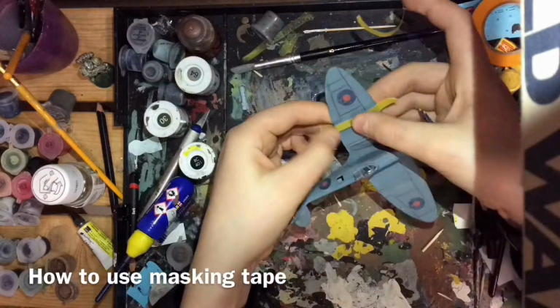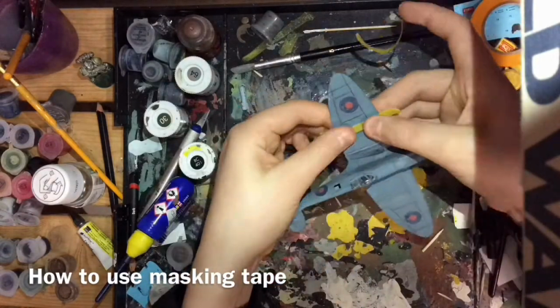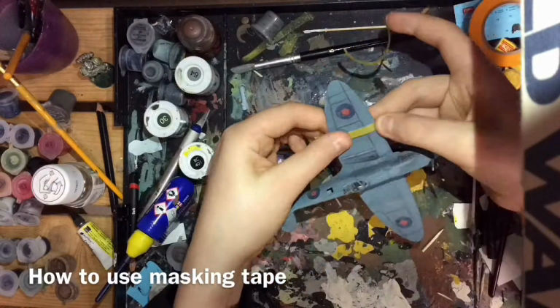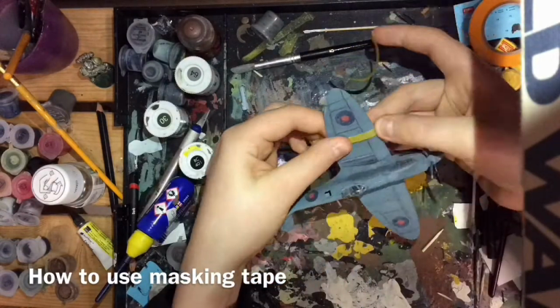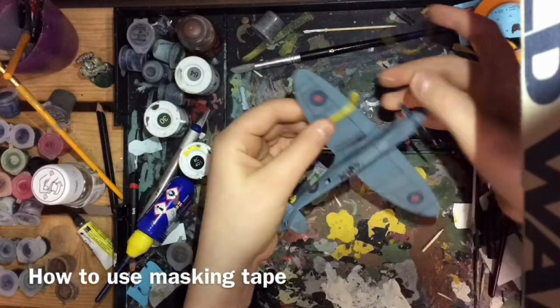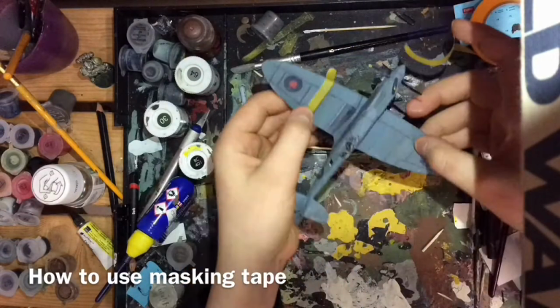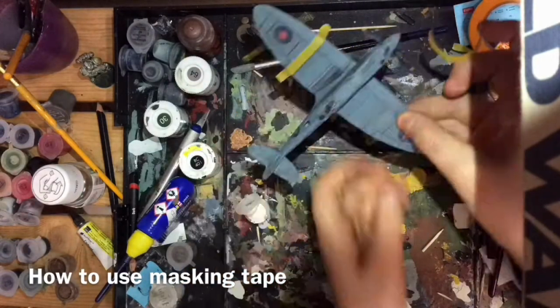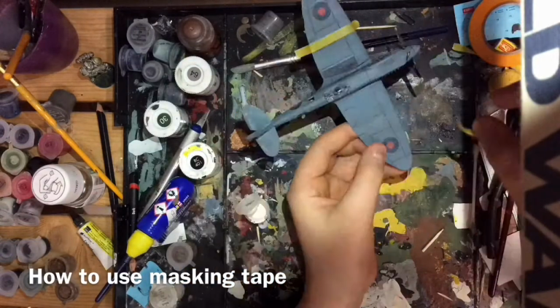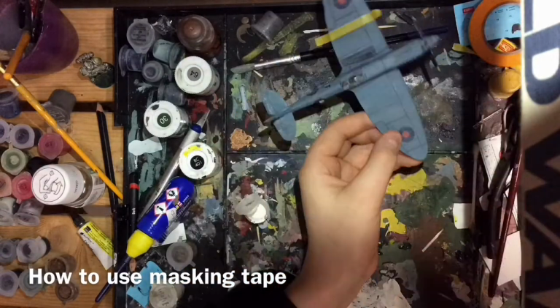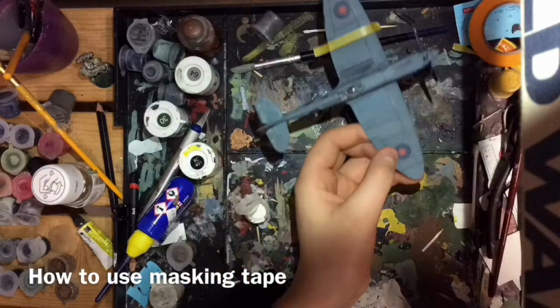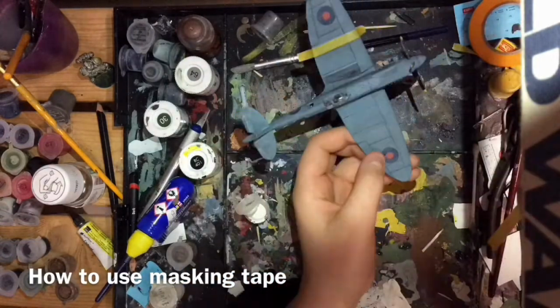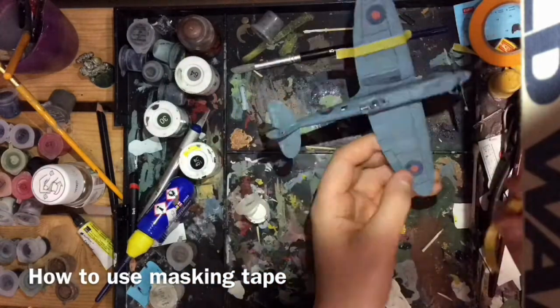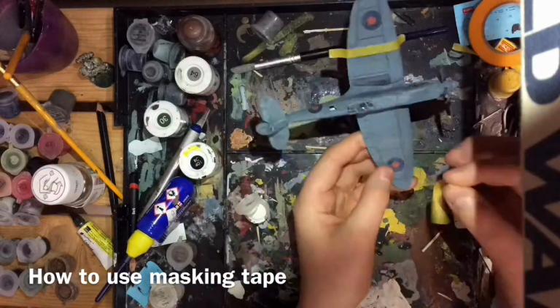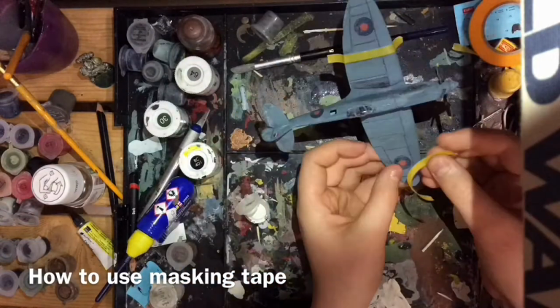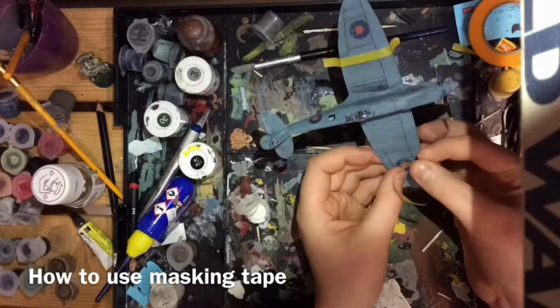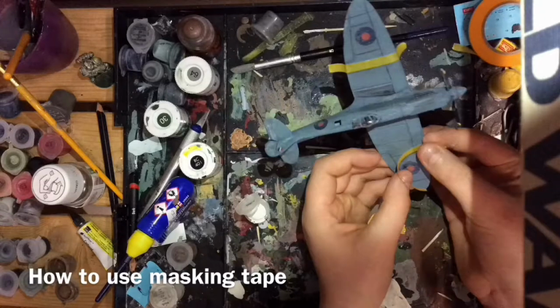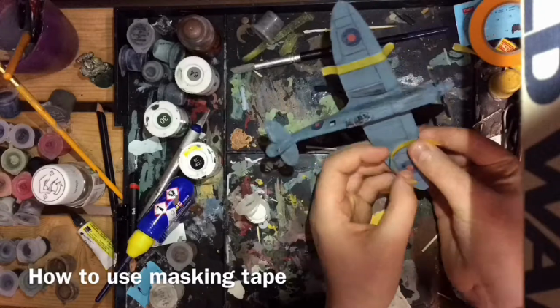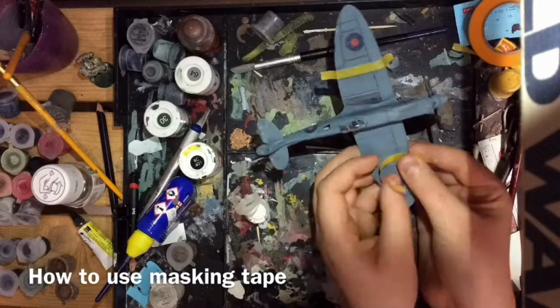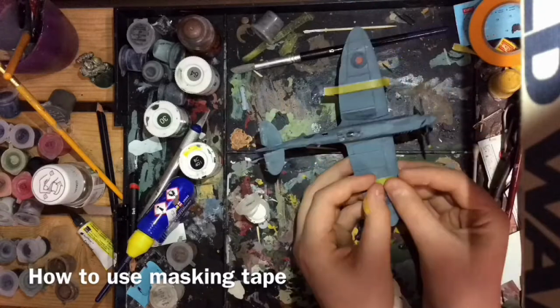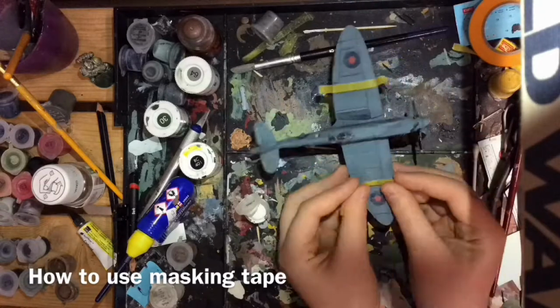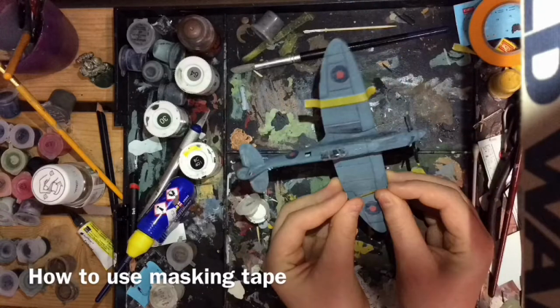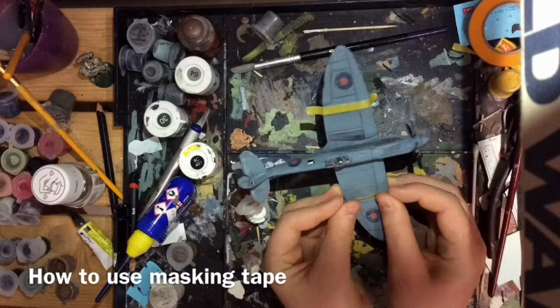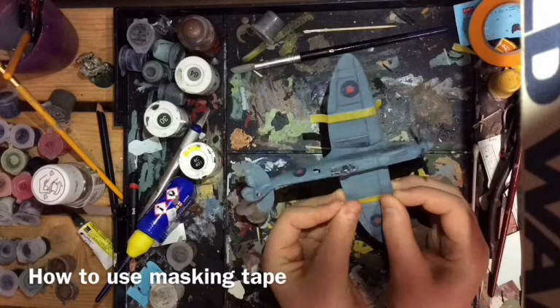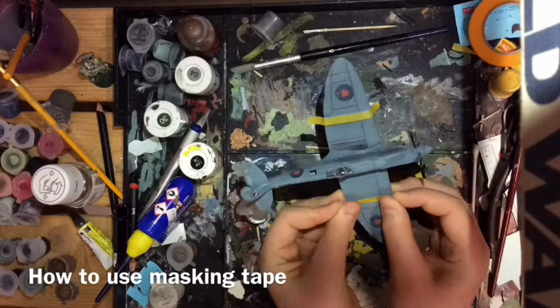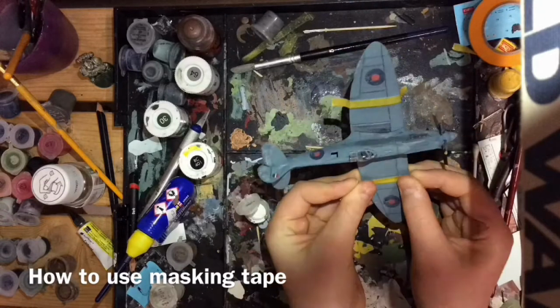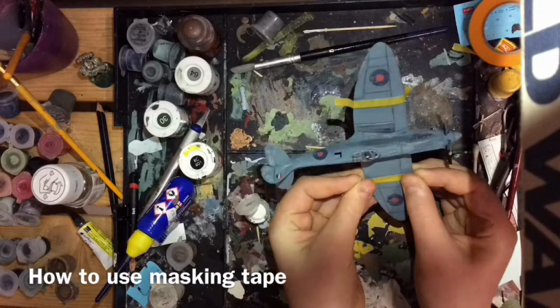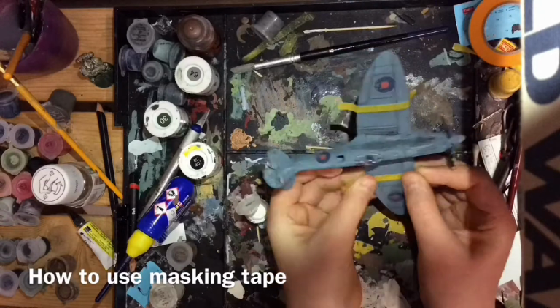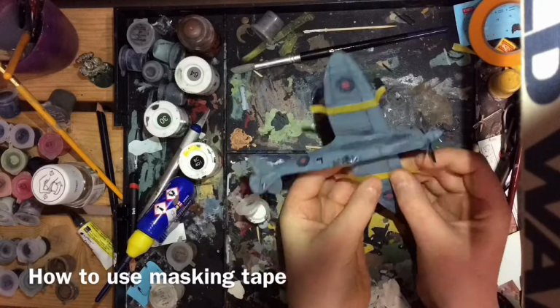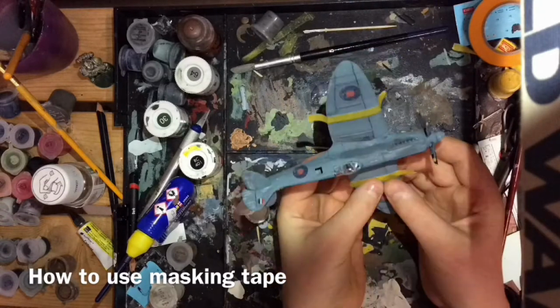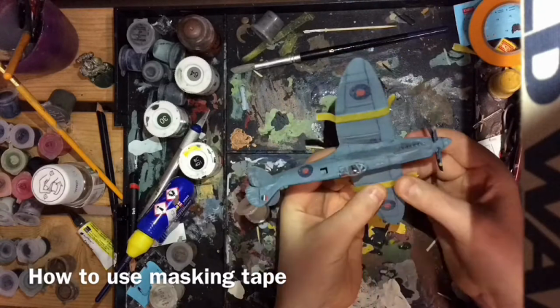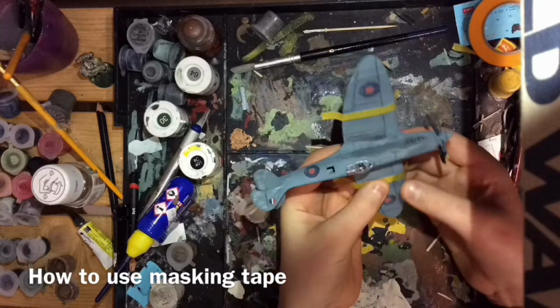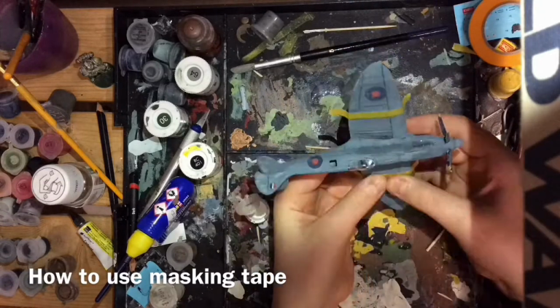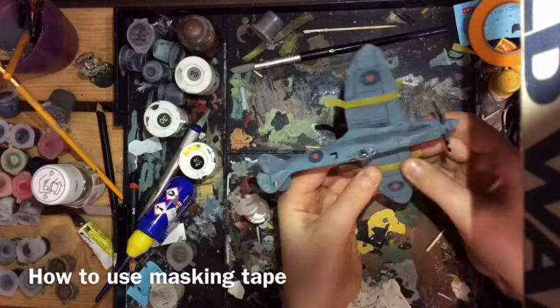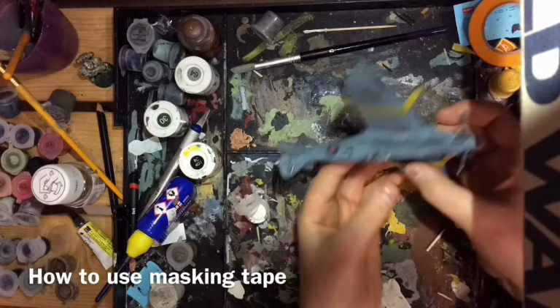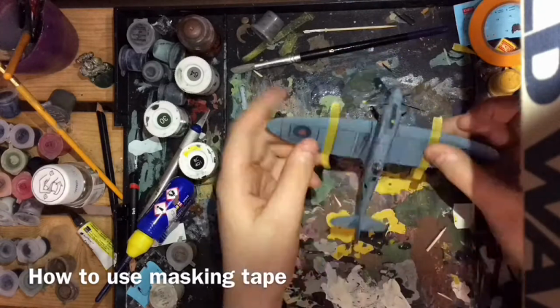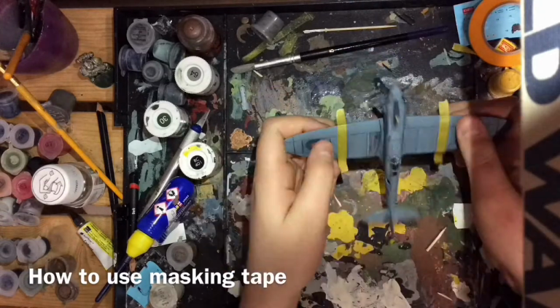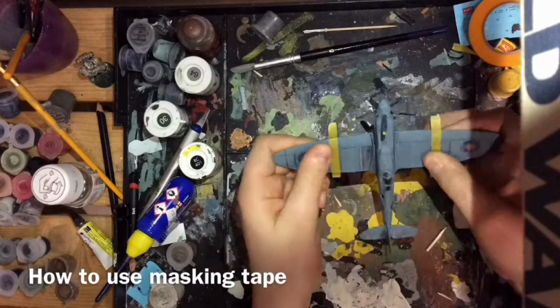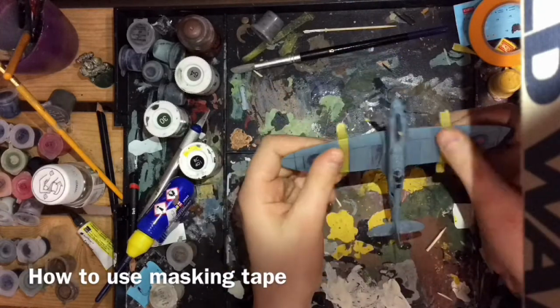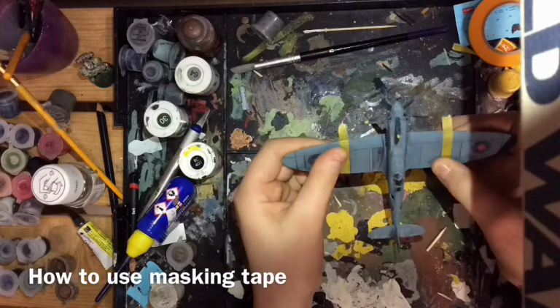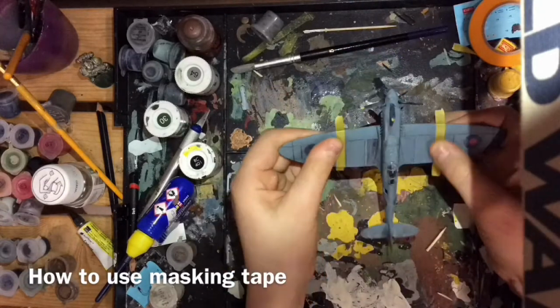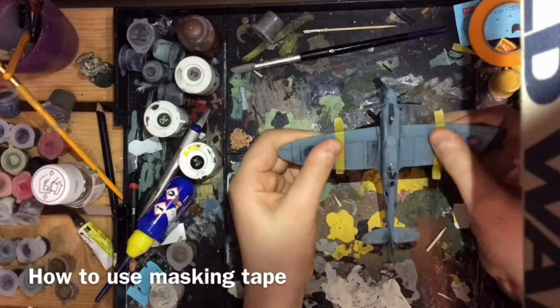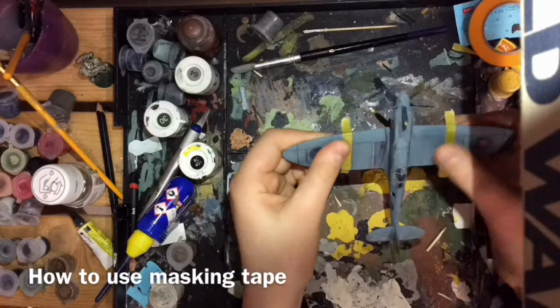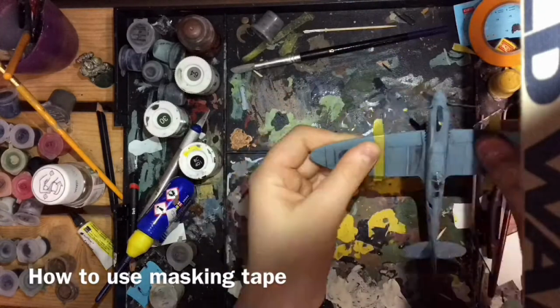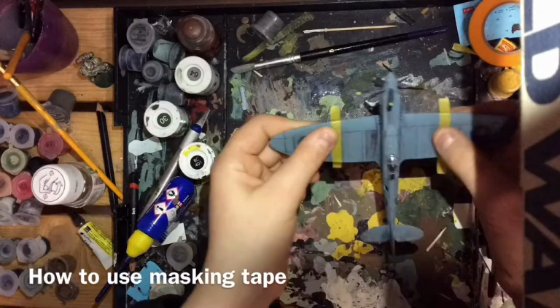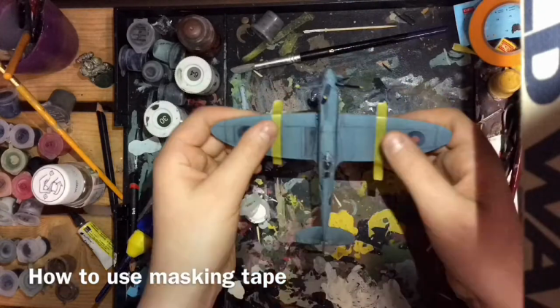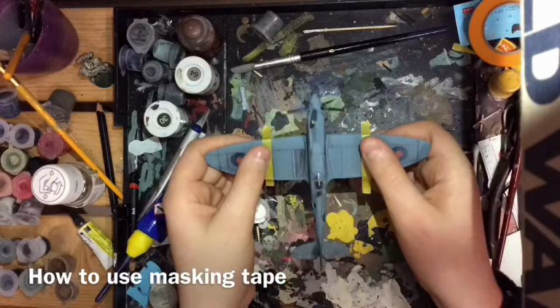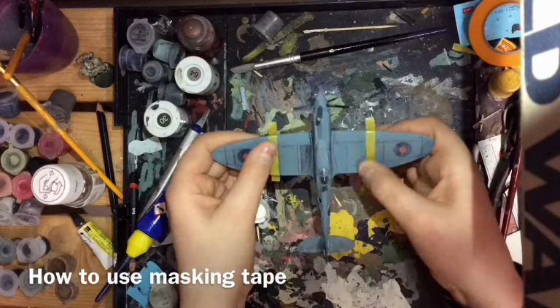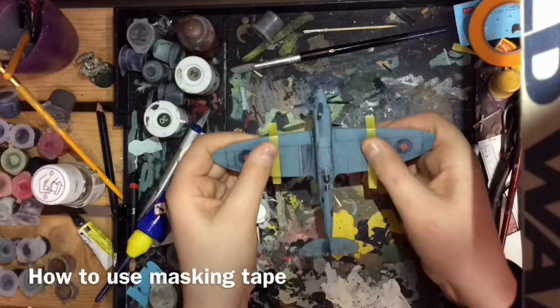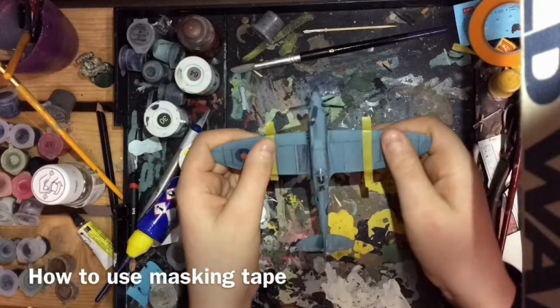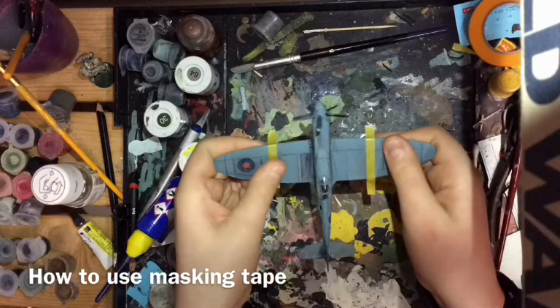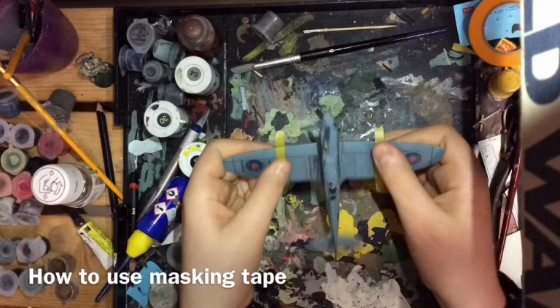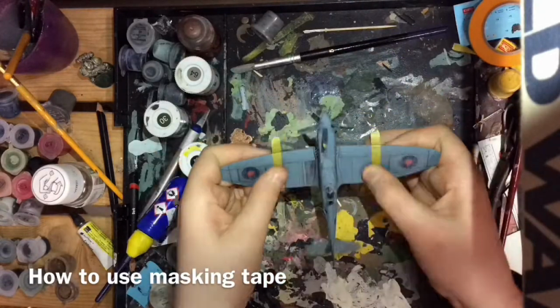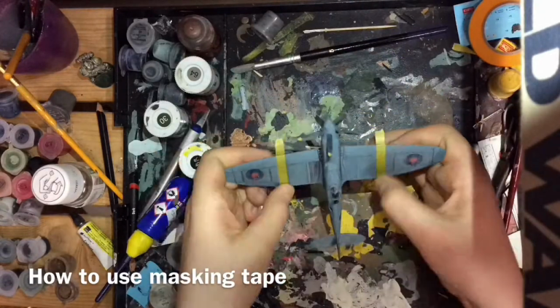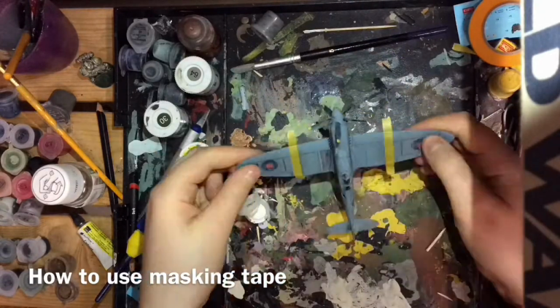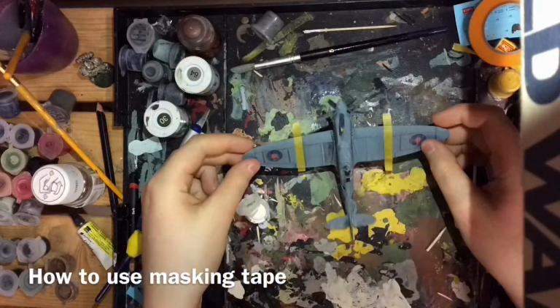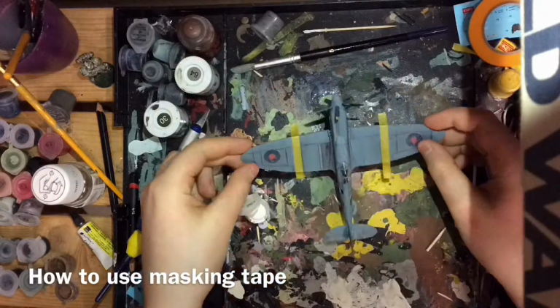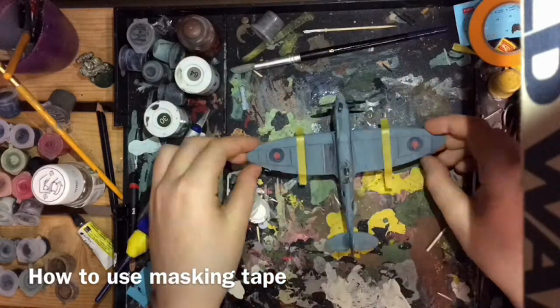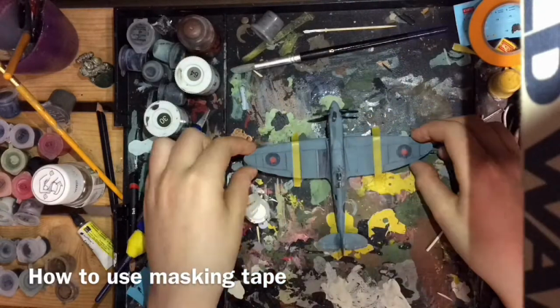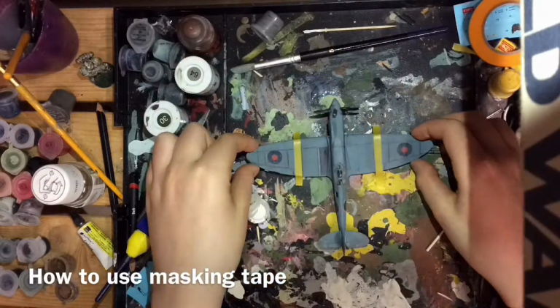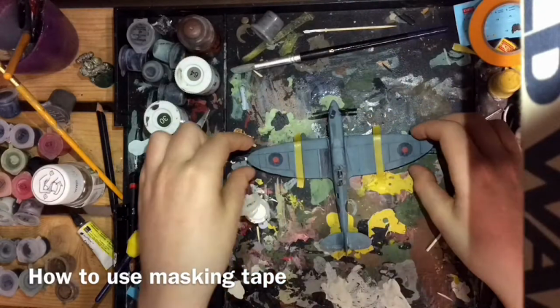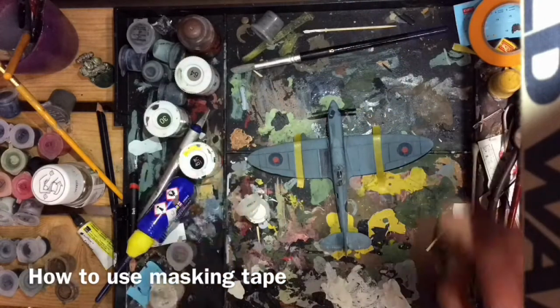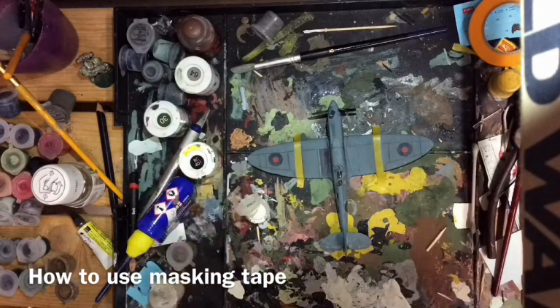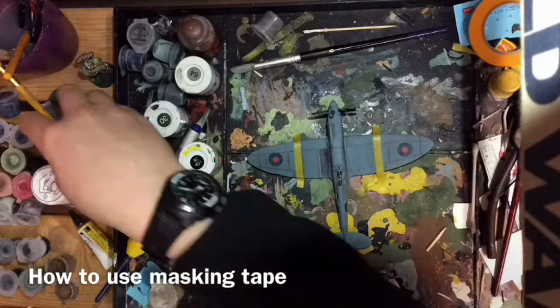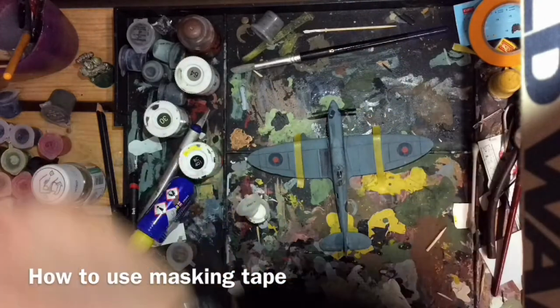To start with, cut a piece of masking tape and place it on the model where you would like to place it, and then smooth it out with your thumb.